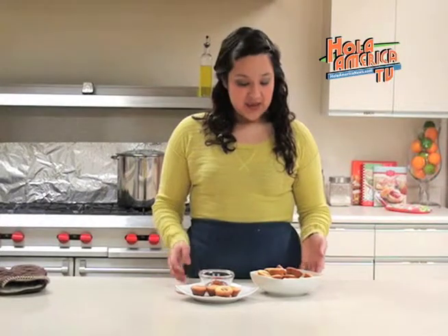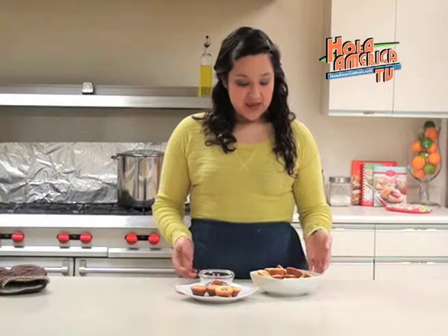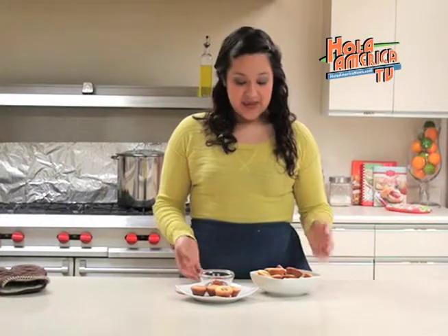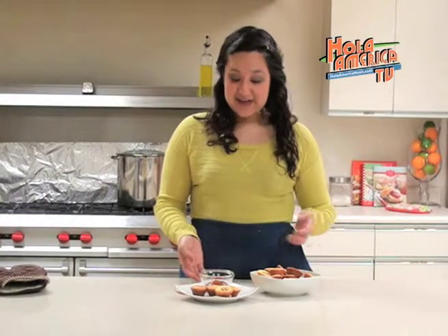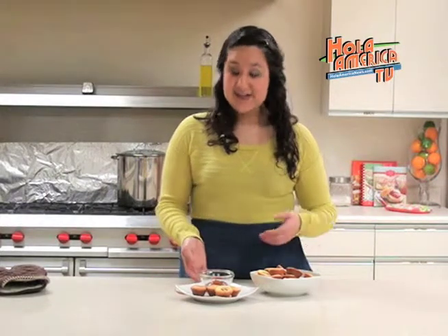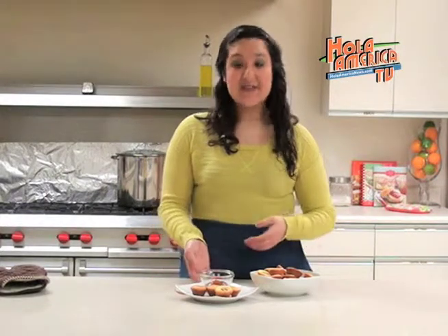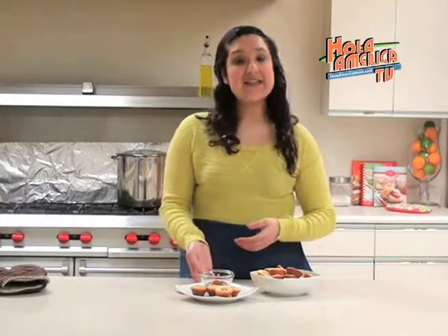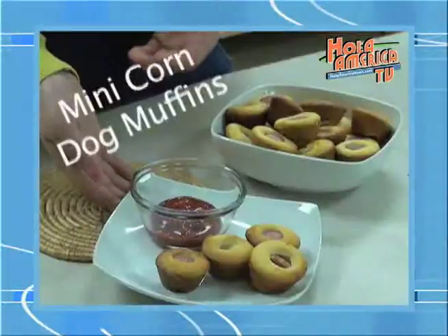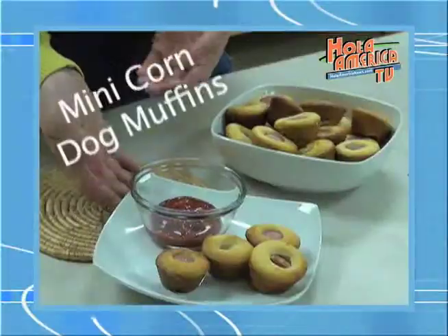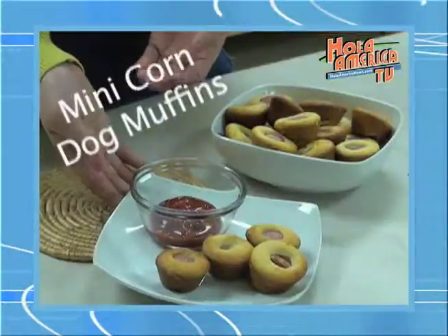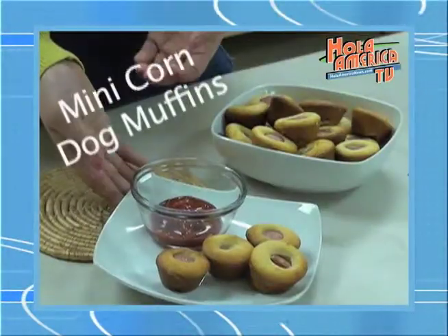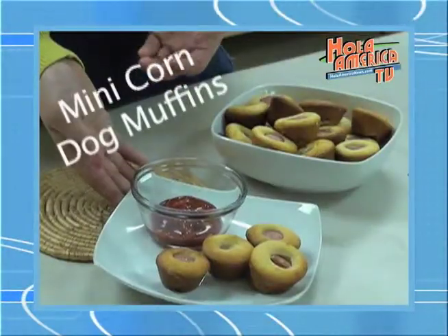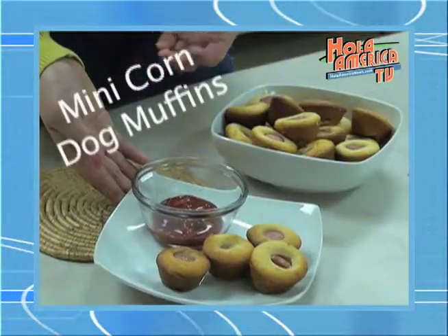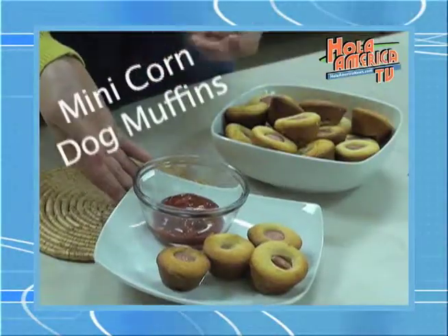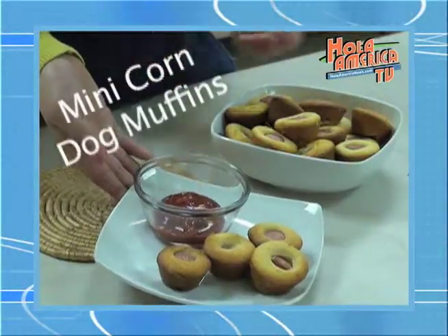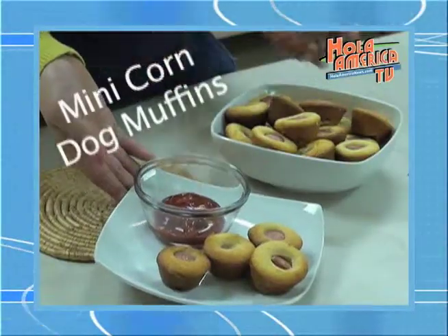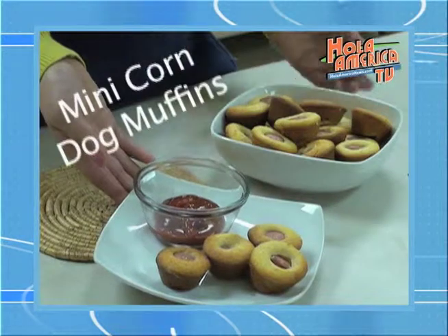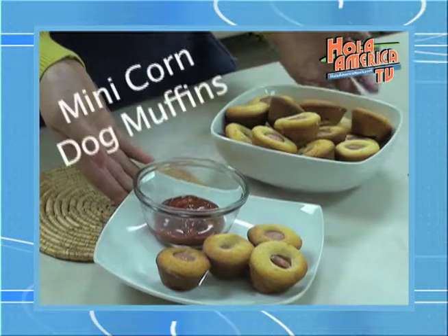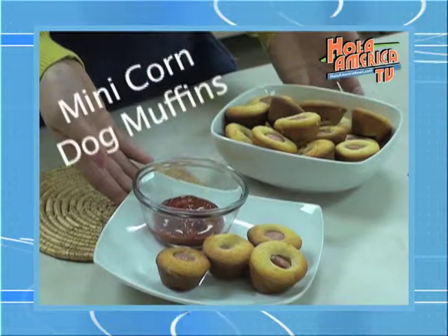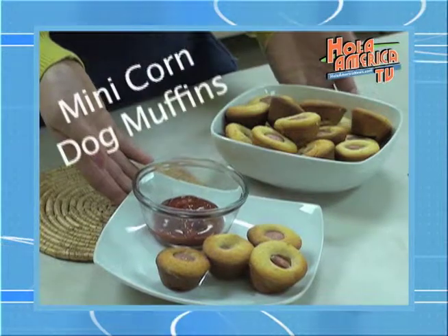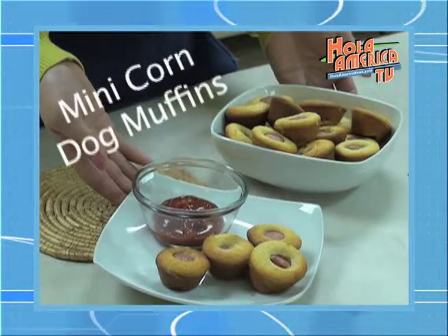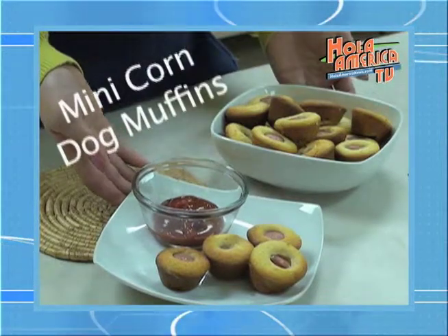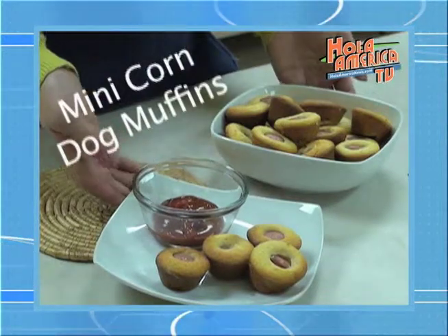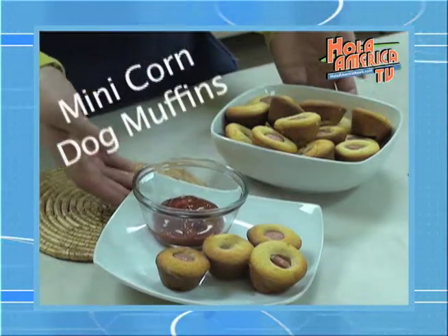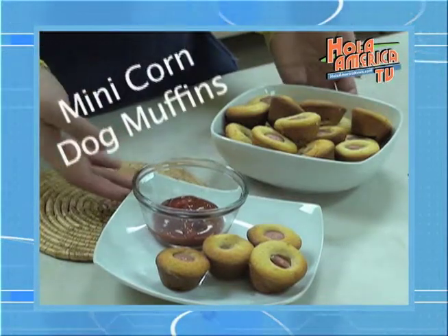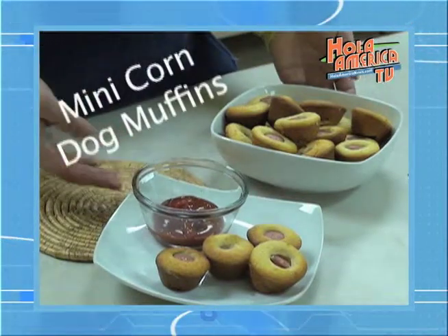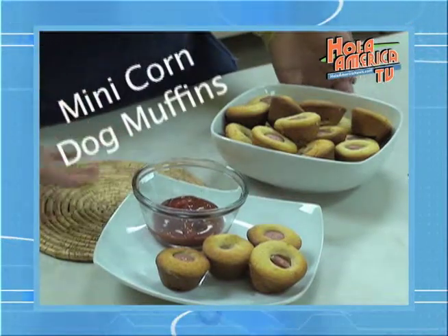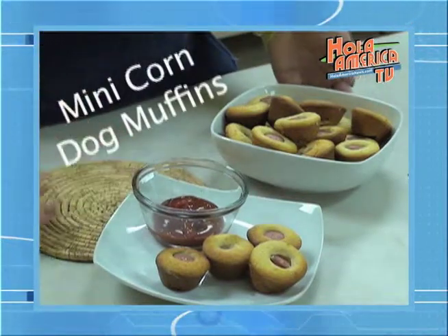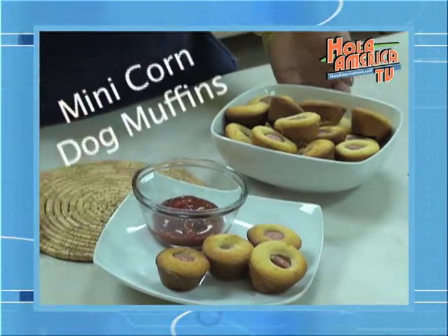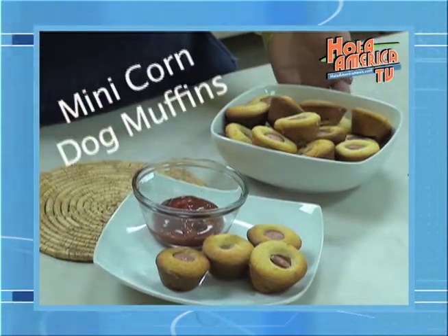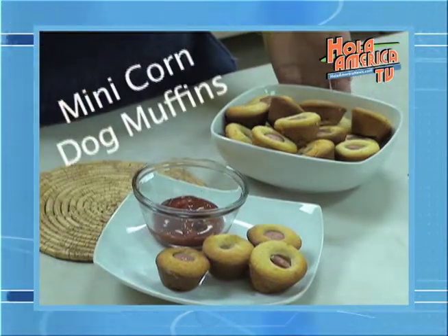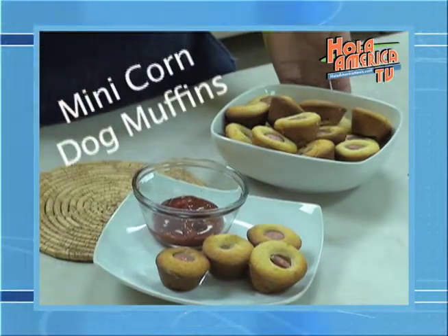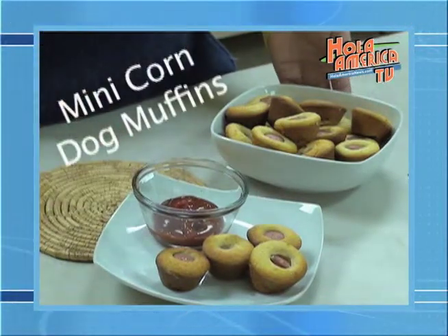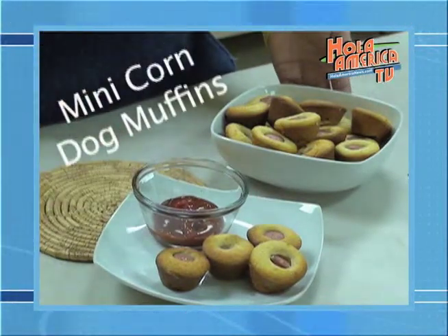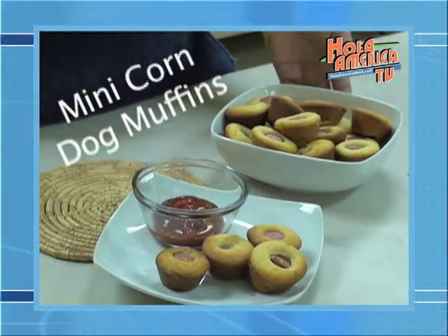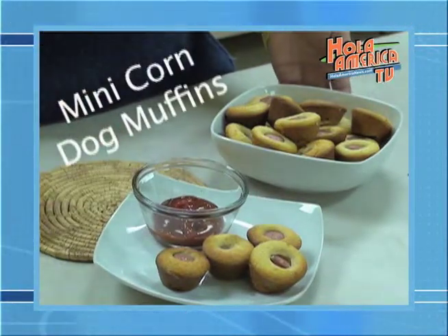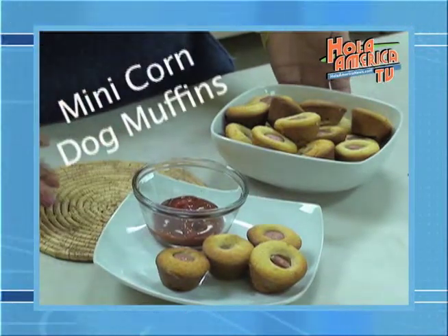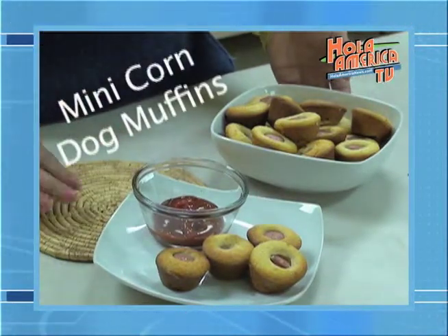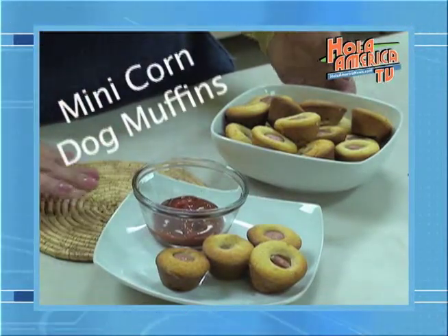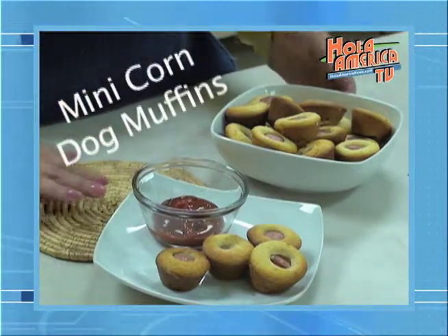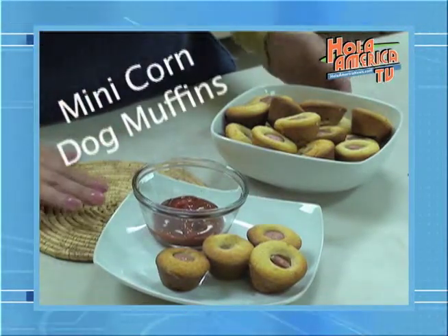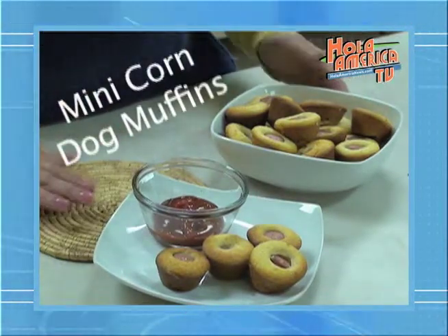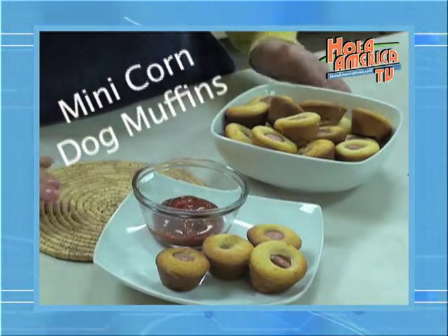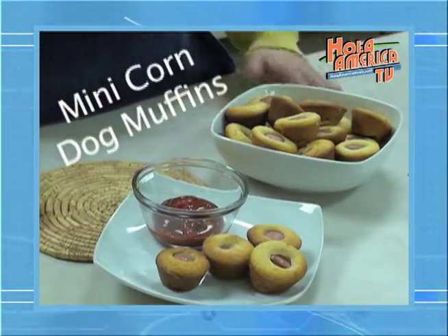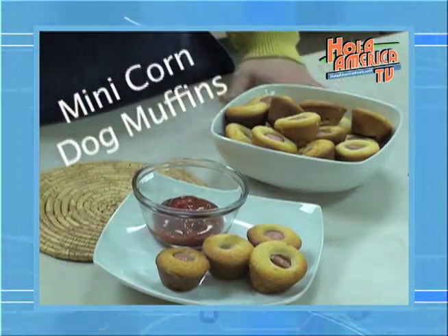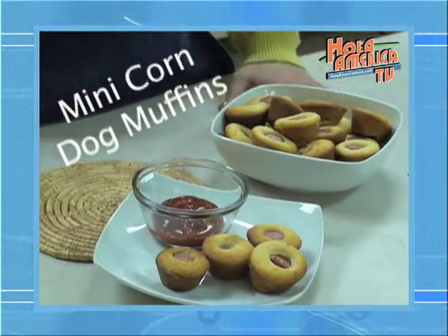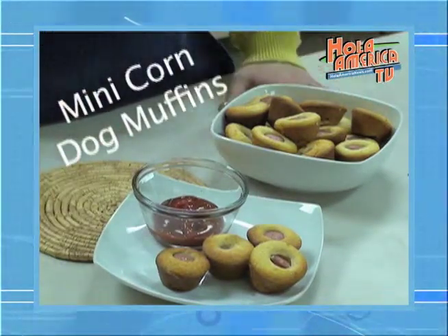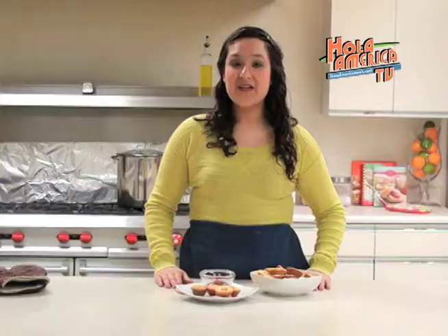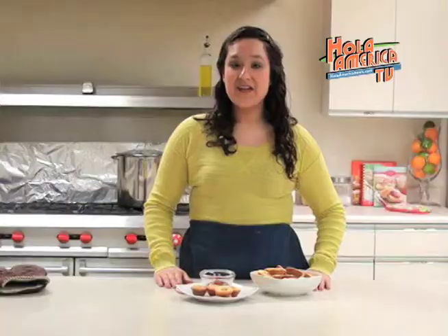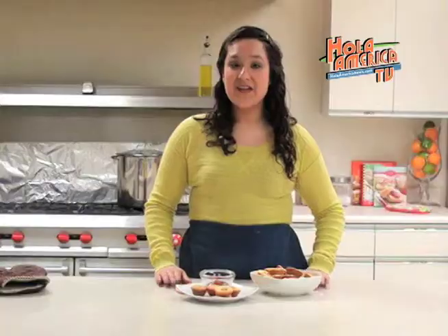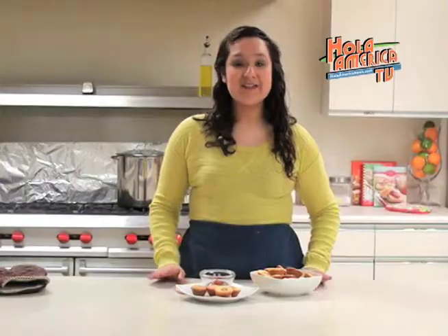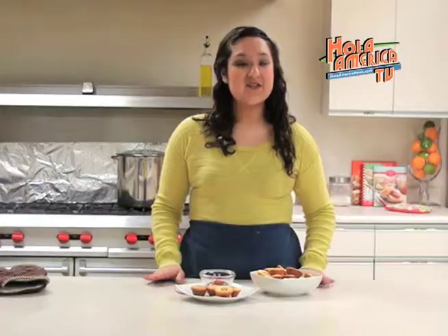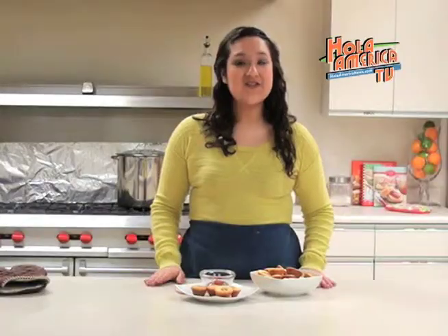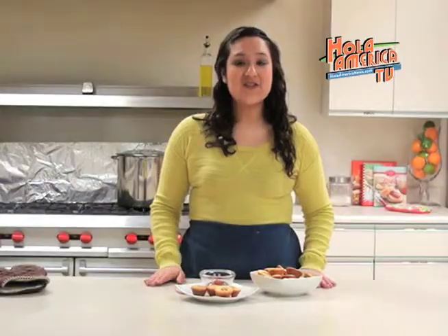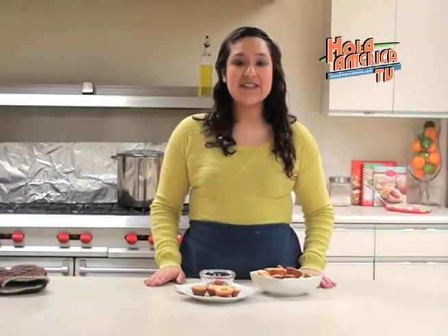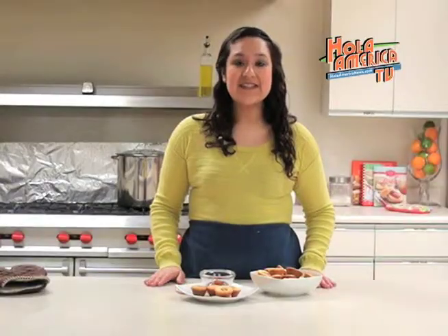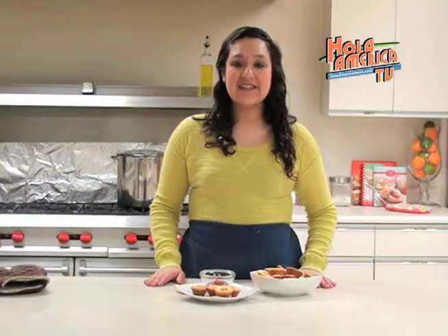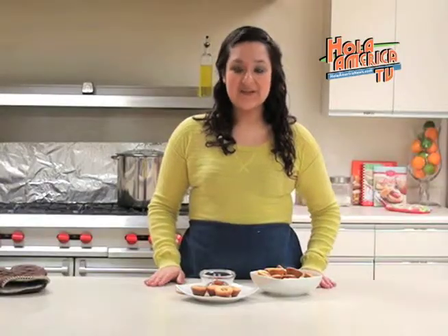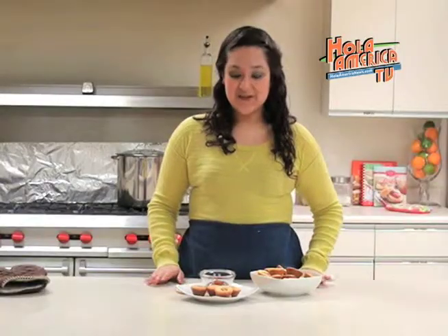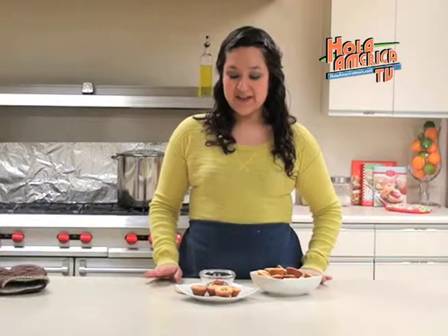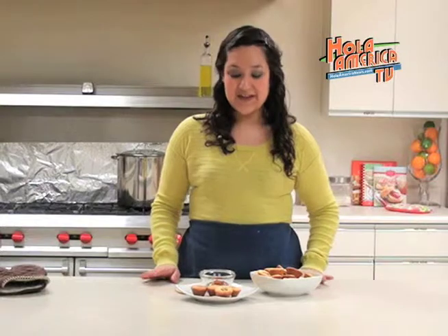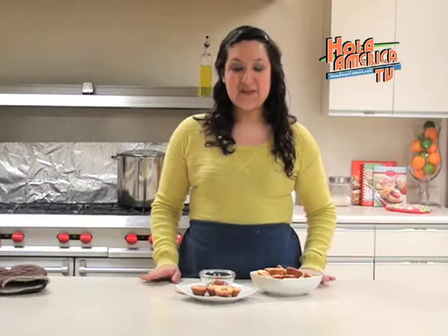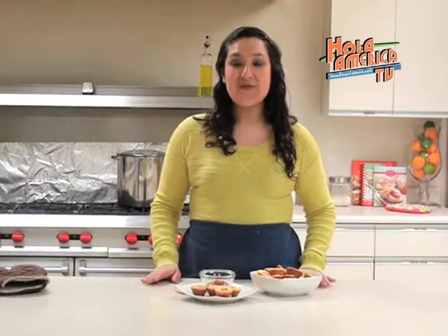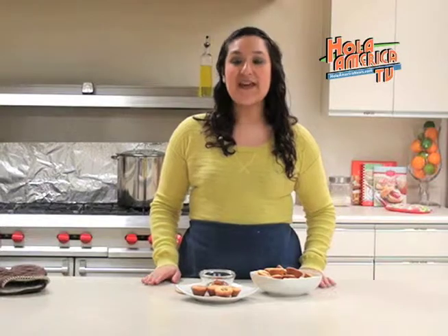And as you can see we now have these ready to eat. You can eat them plain or you can eat them with a little bit of ketchup. It's your choice — they're great either way.